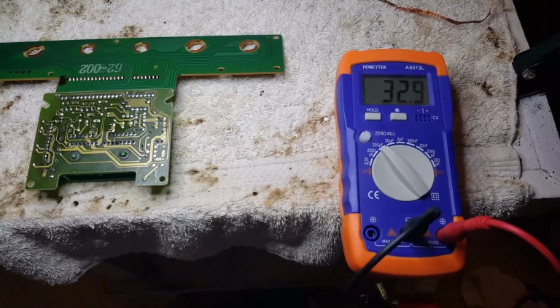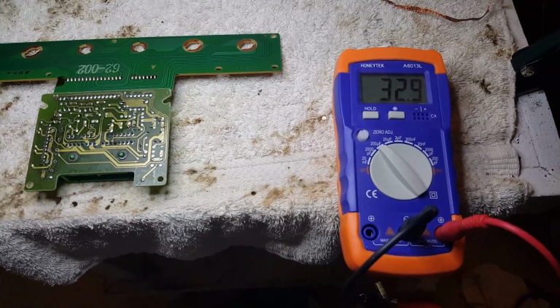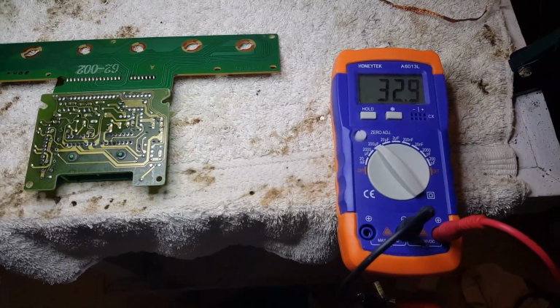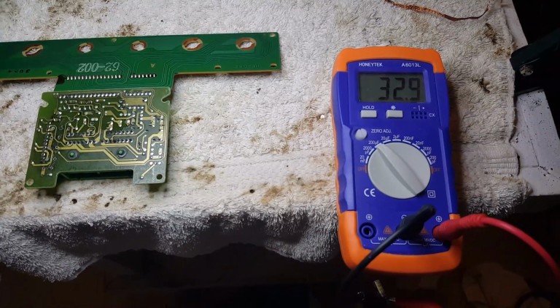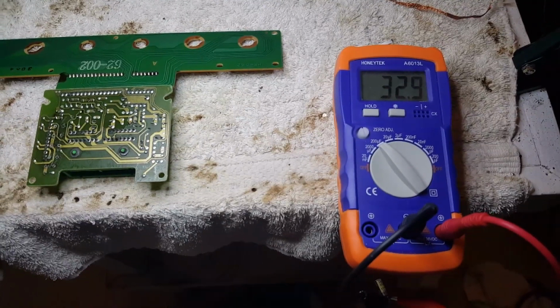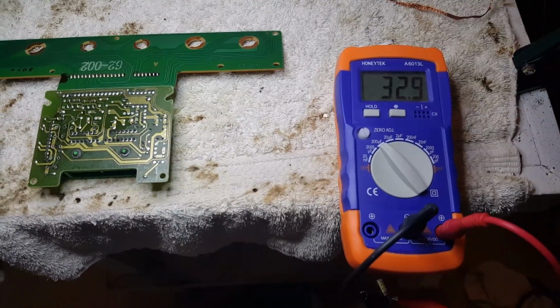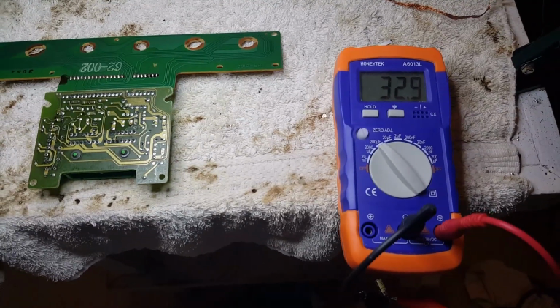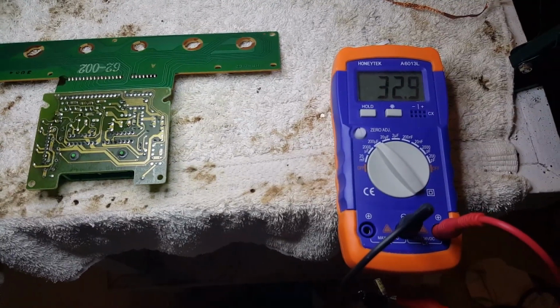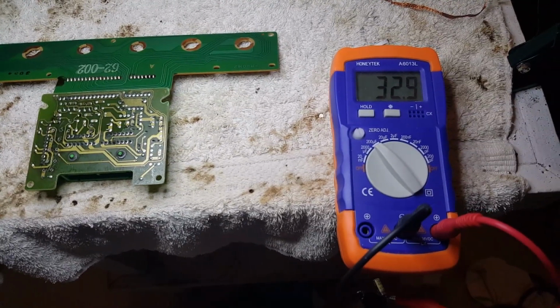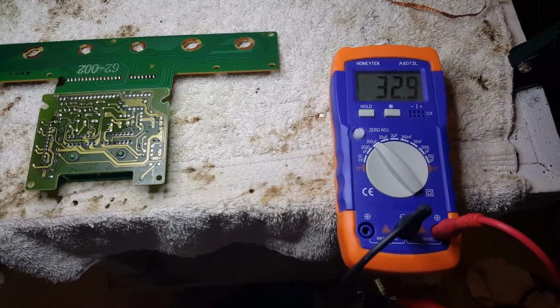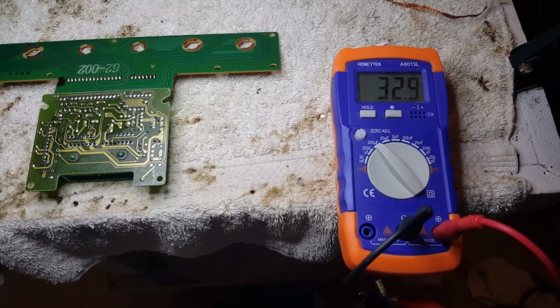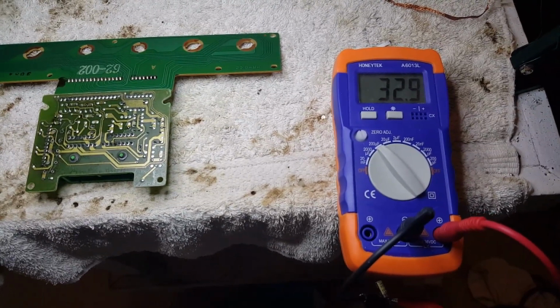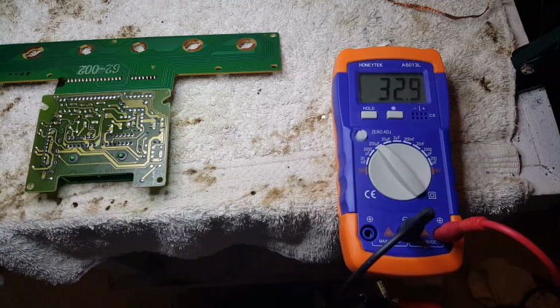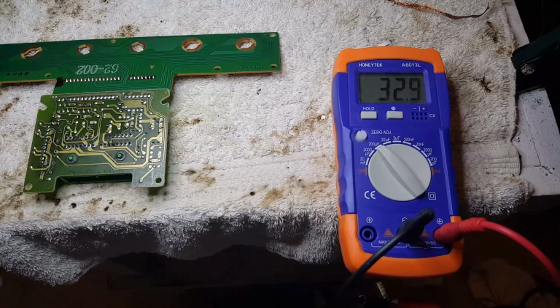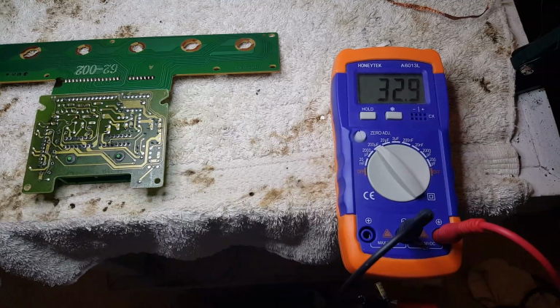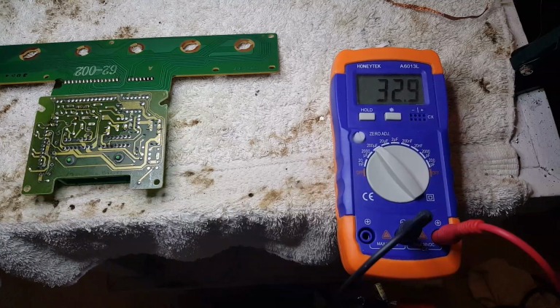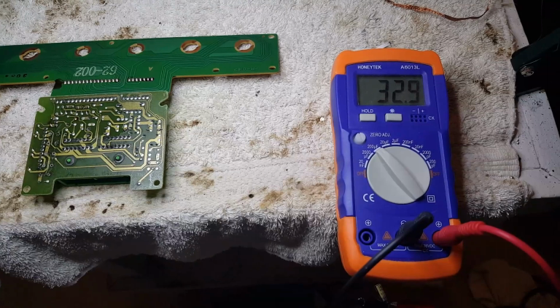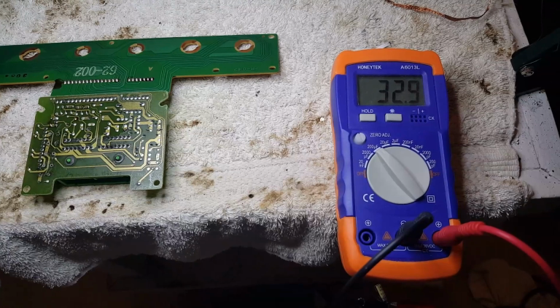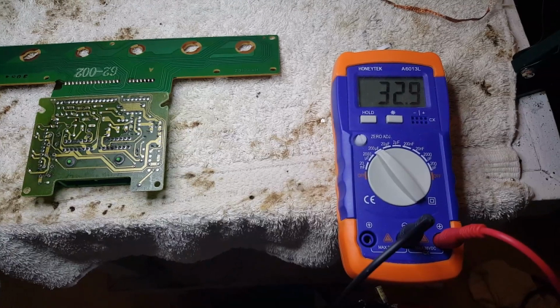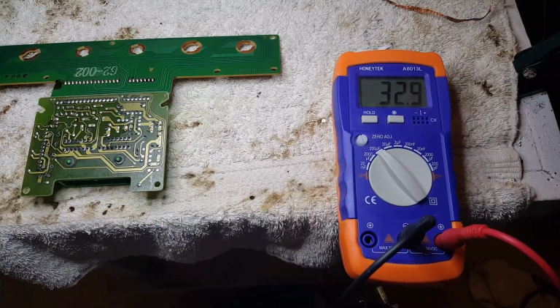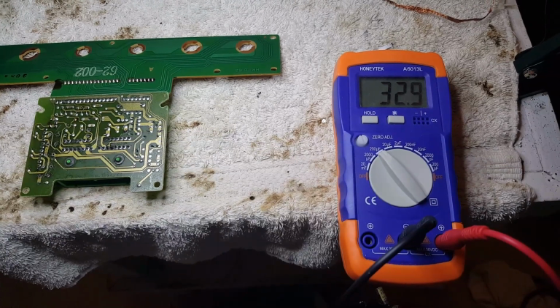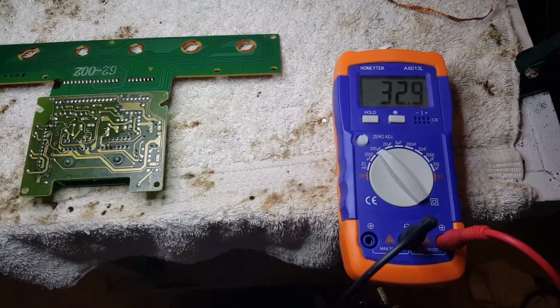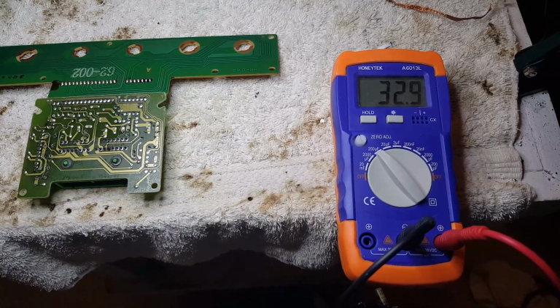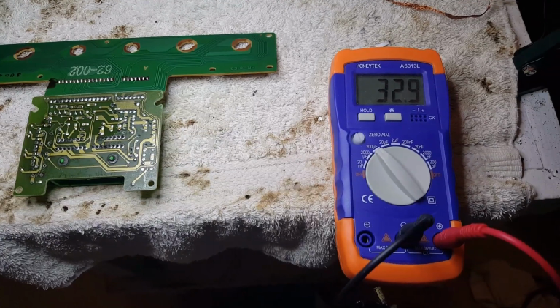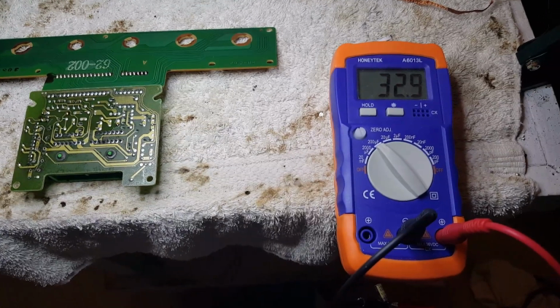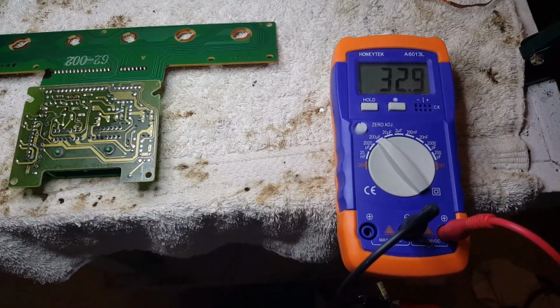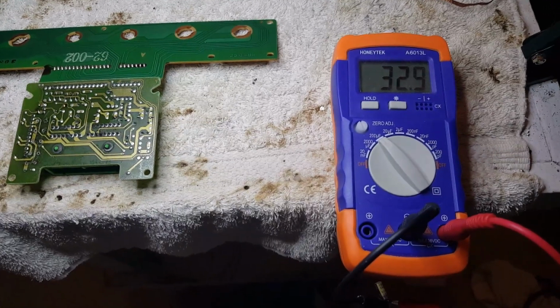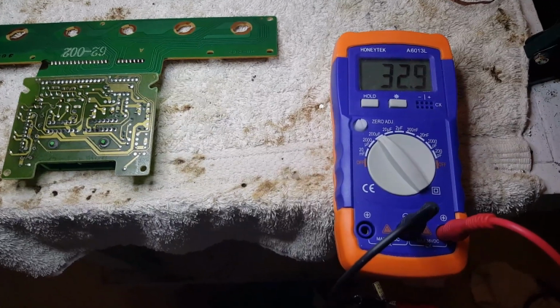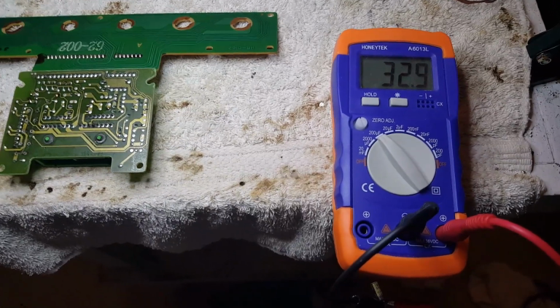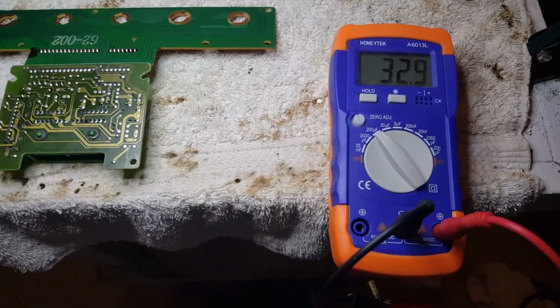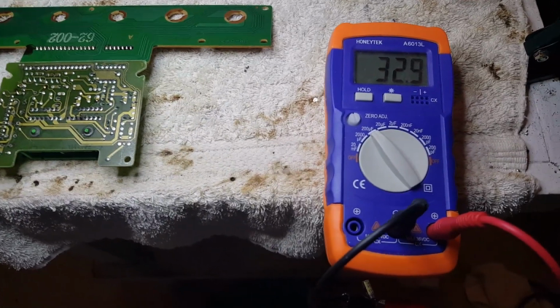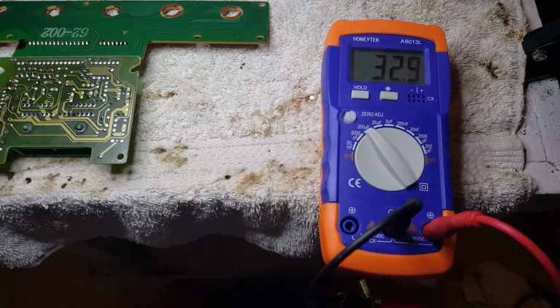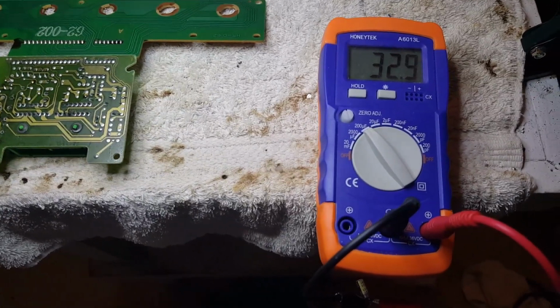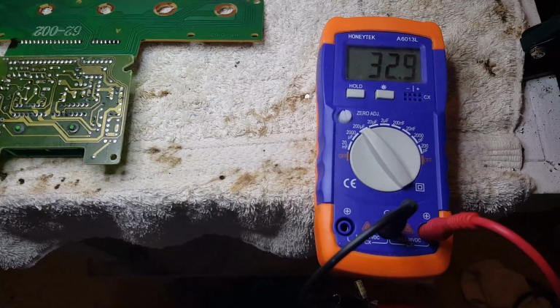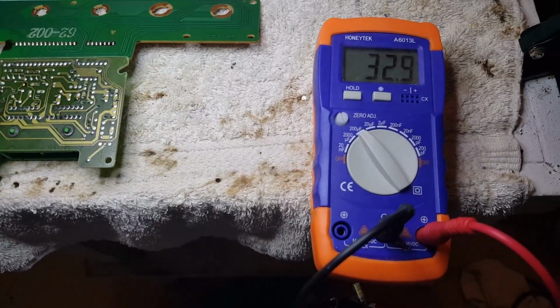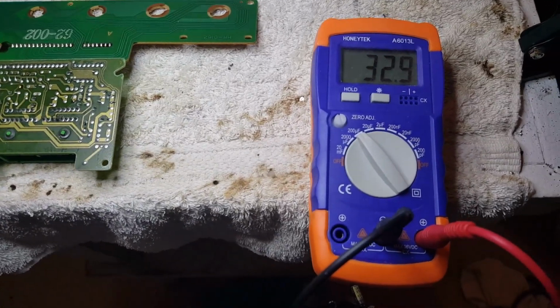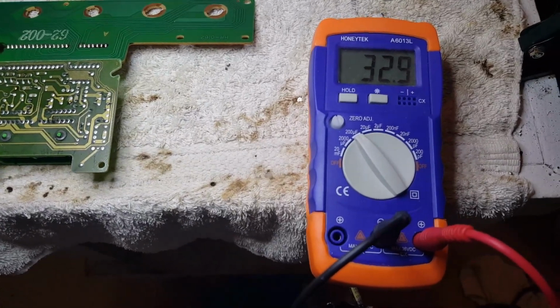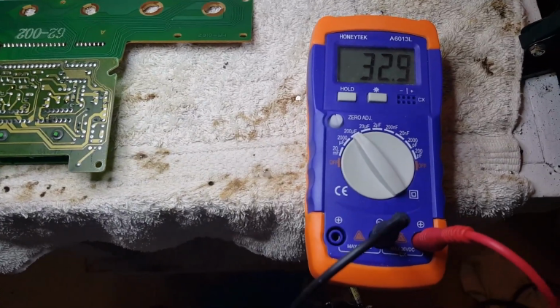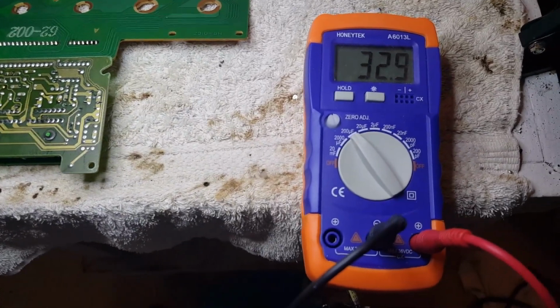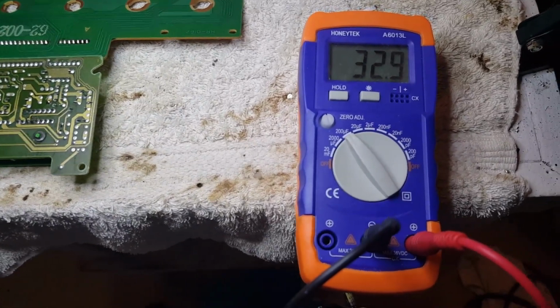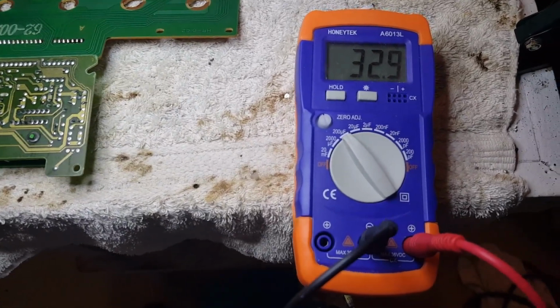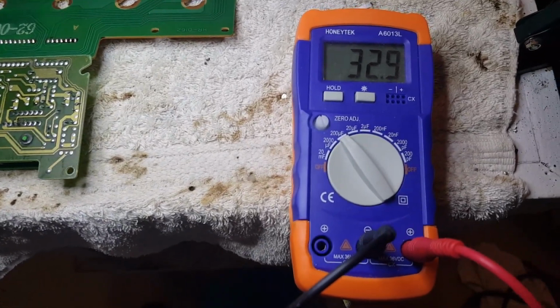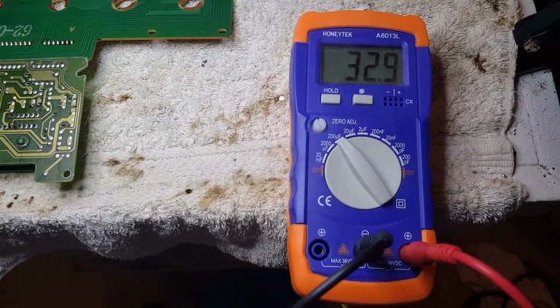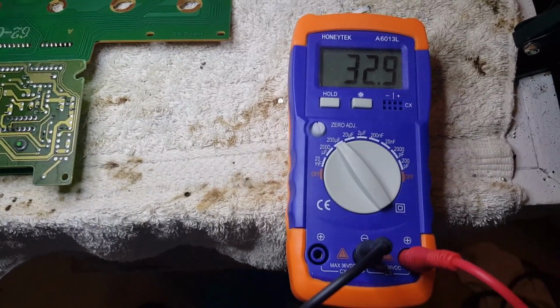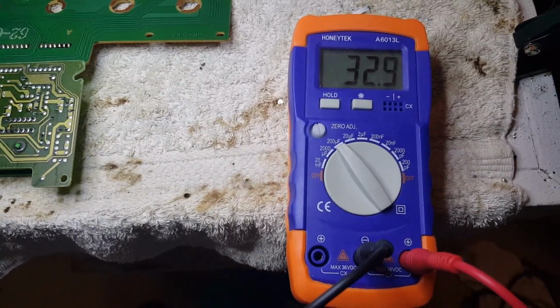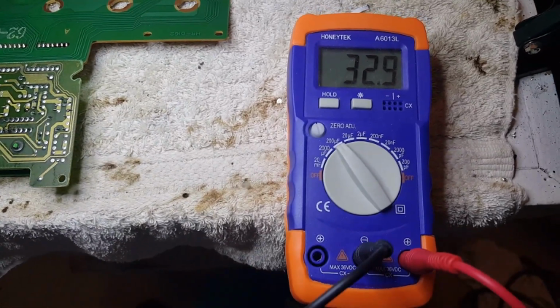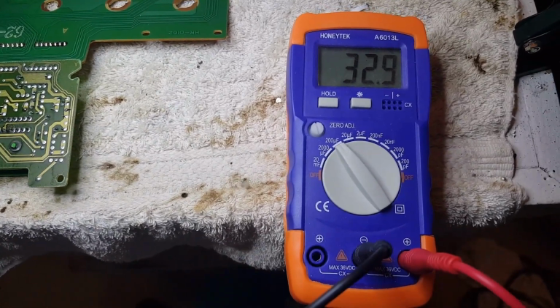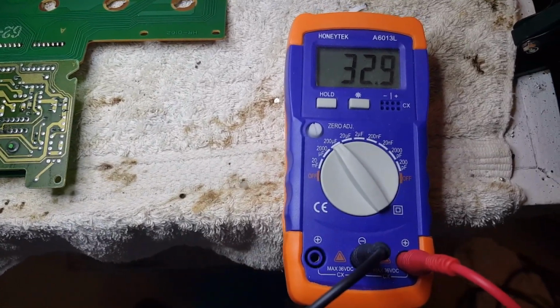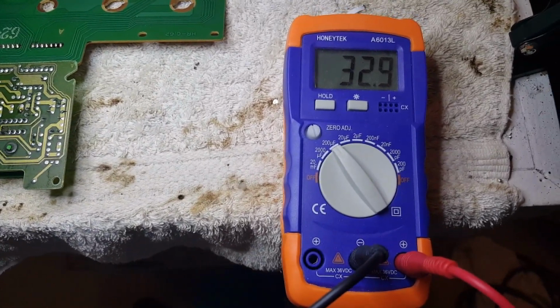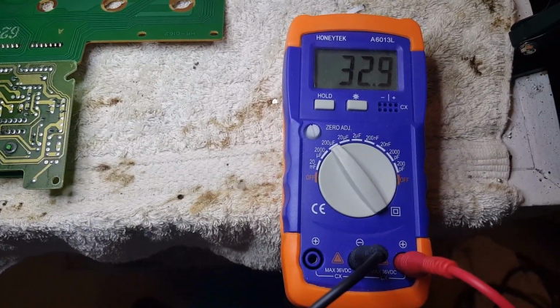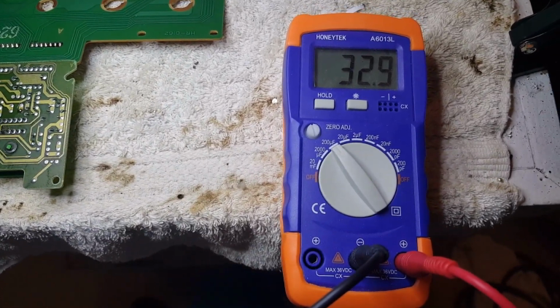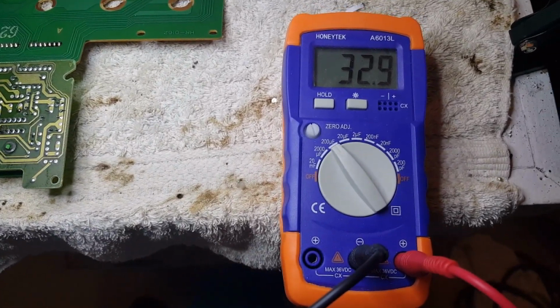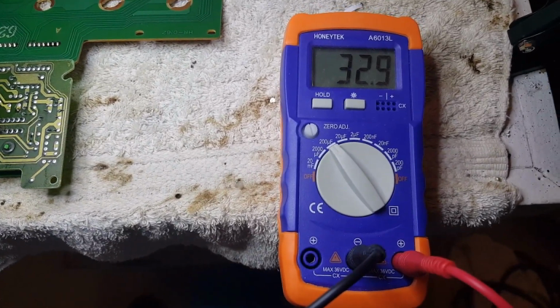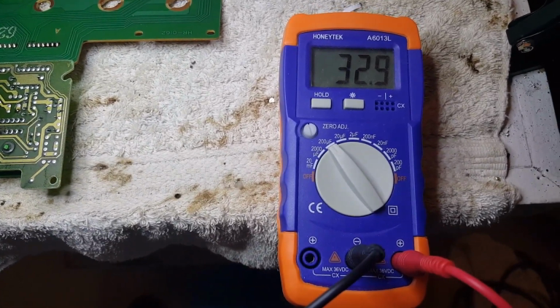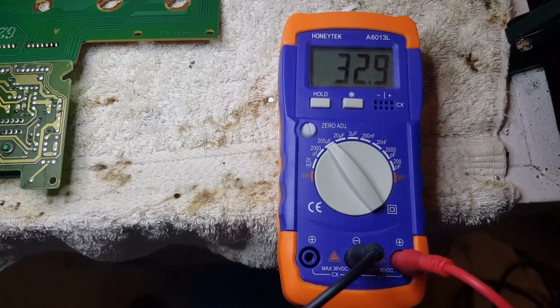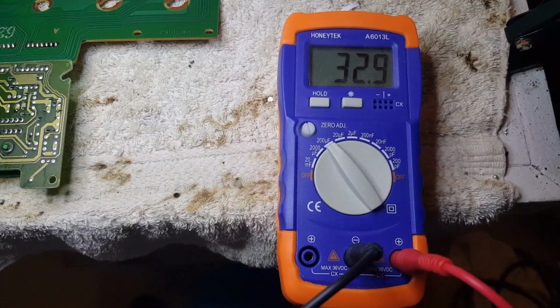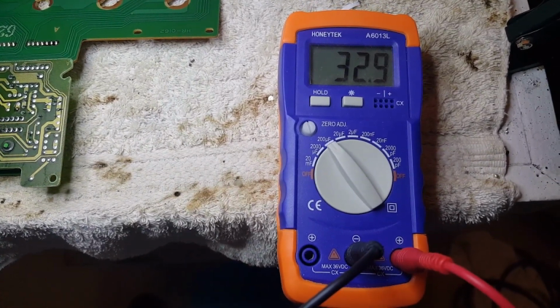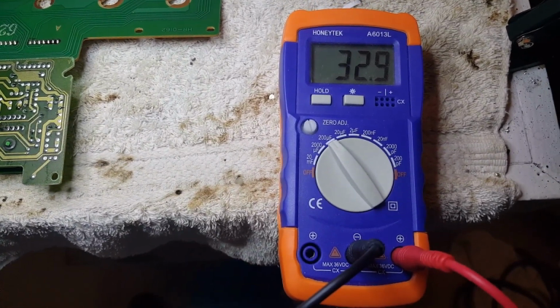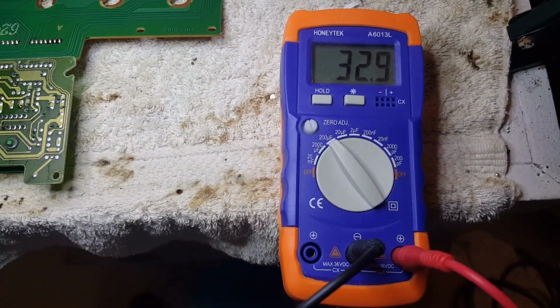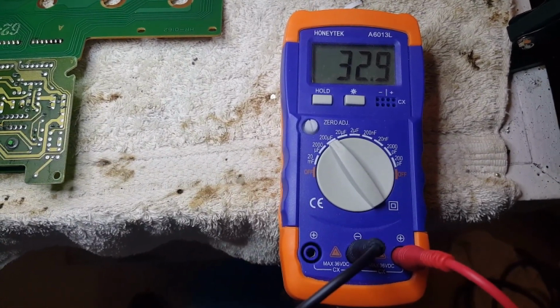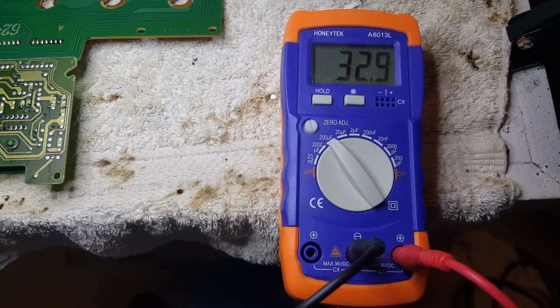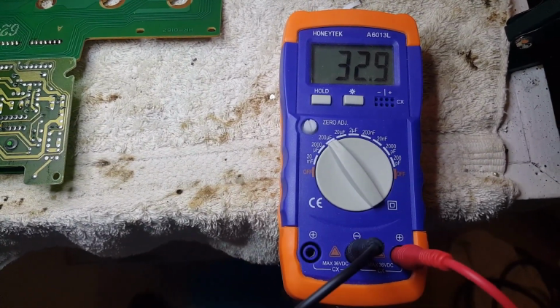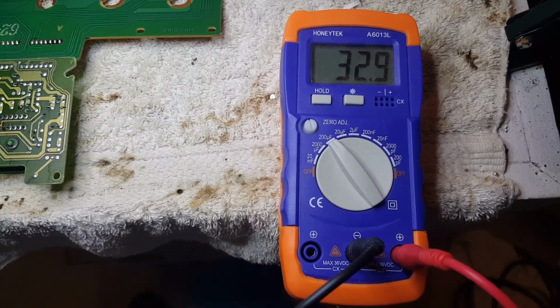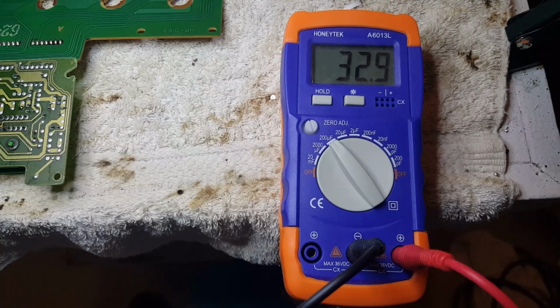This is C1 — 33uF 50-volt. It's reading 32.9, looks like it's still good.